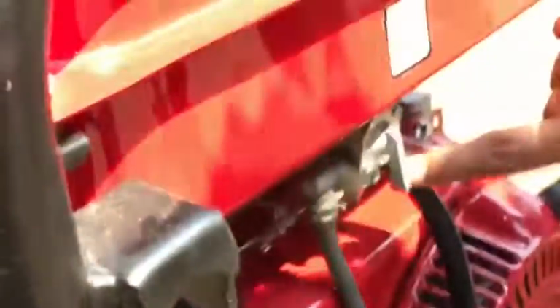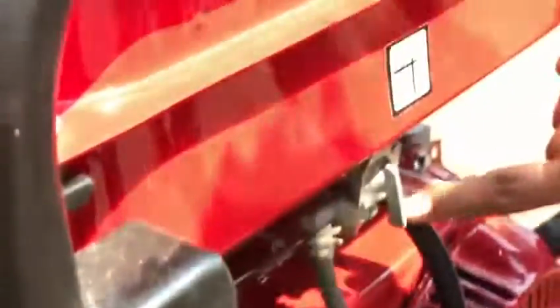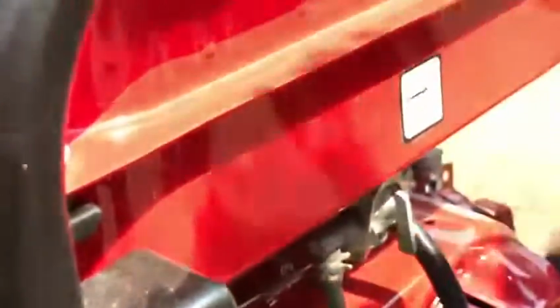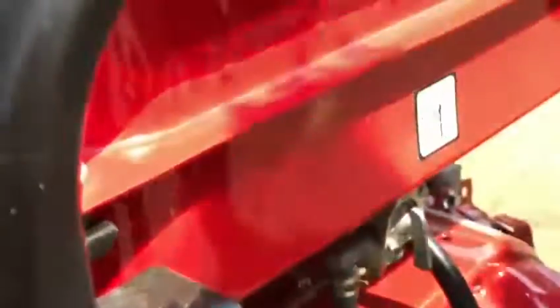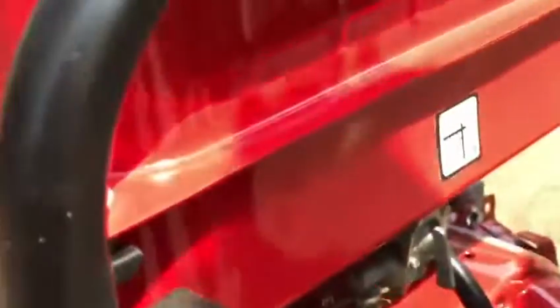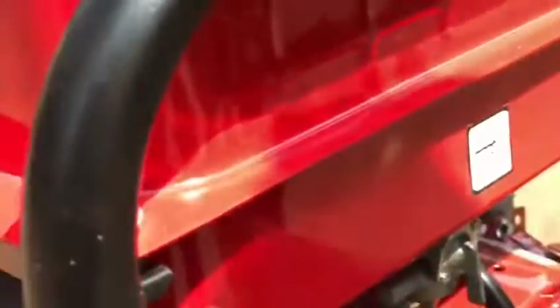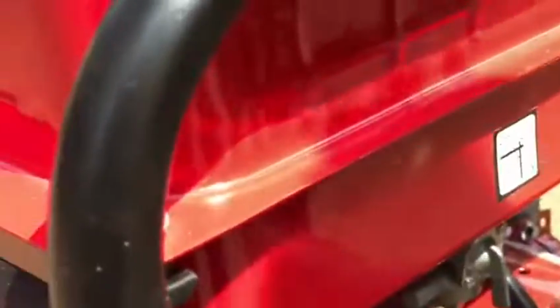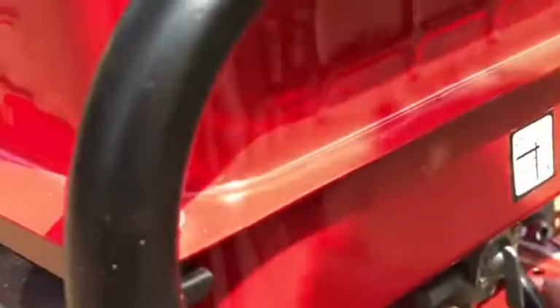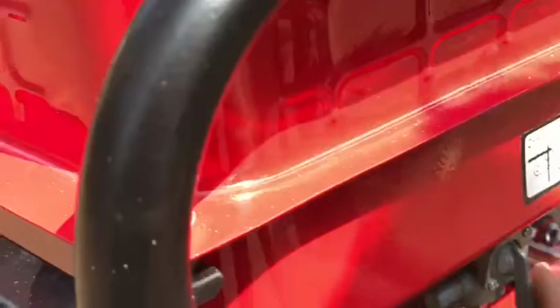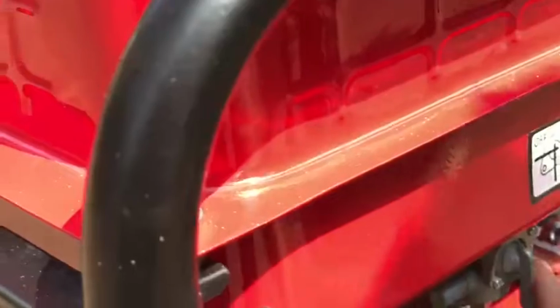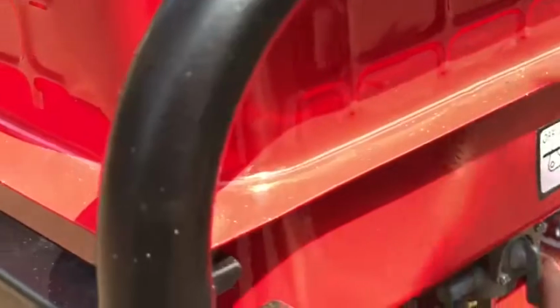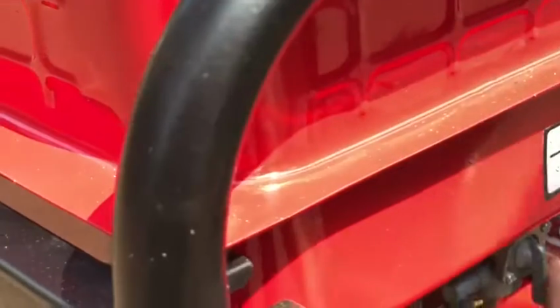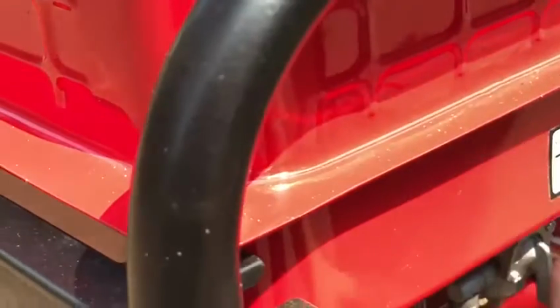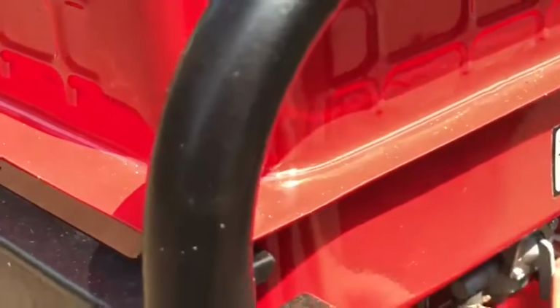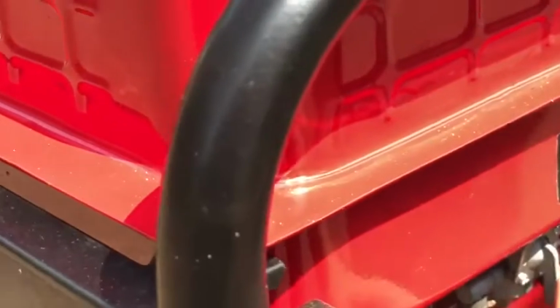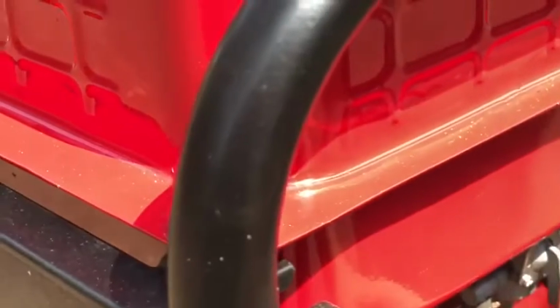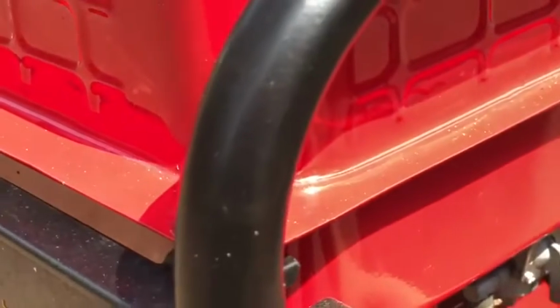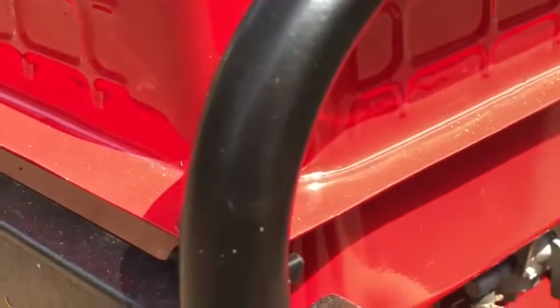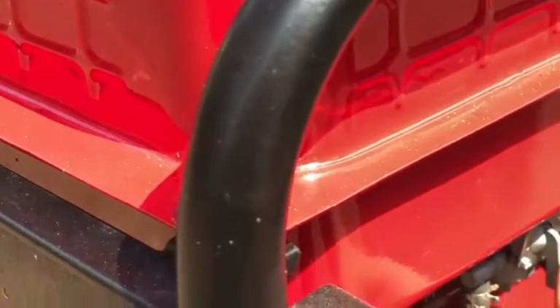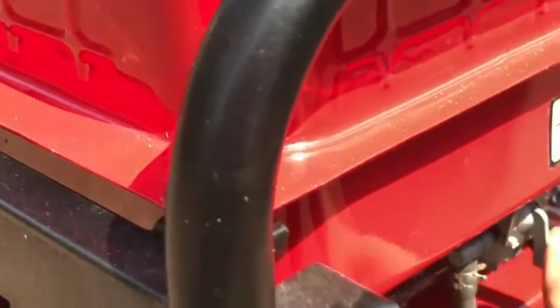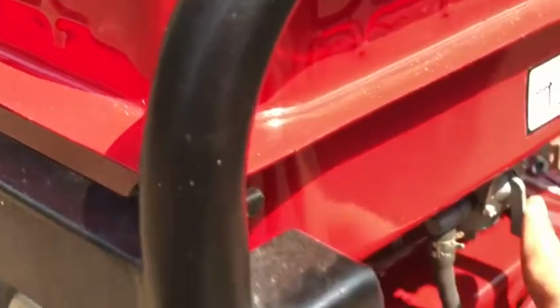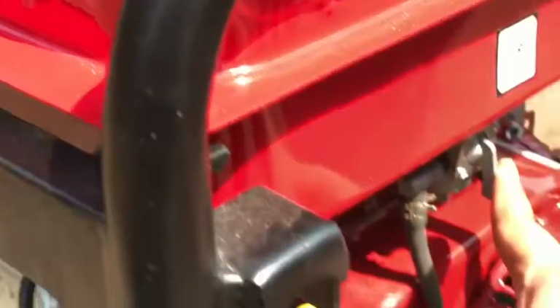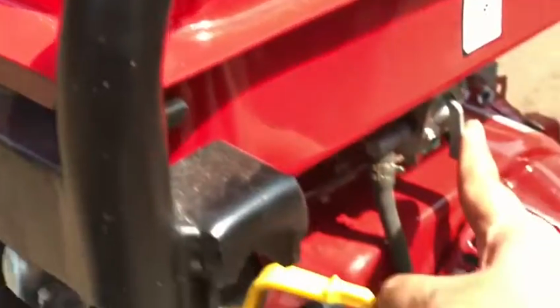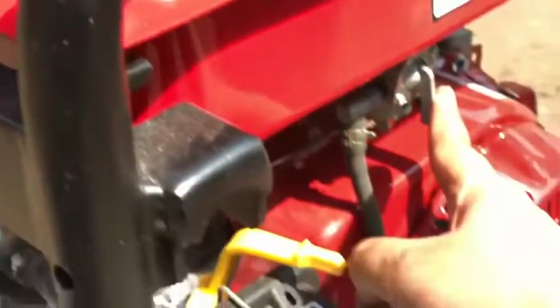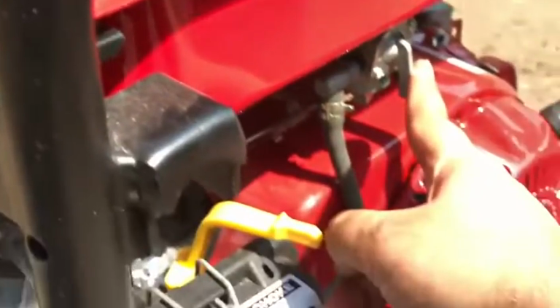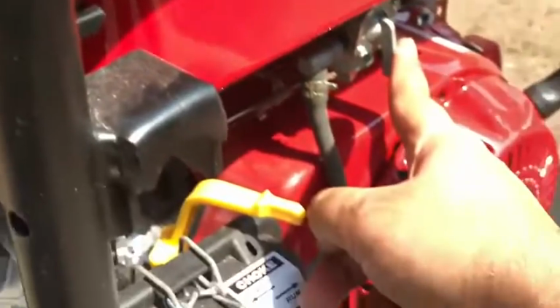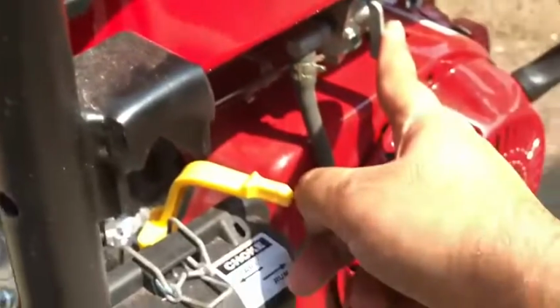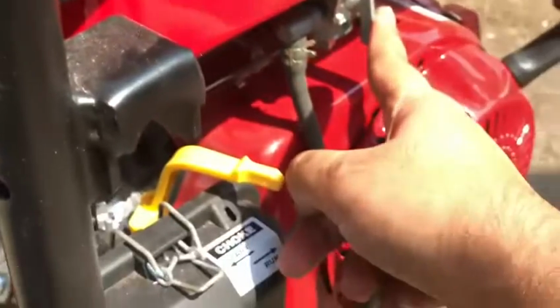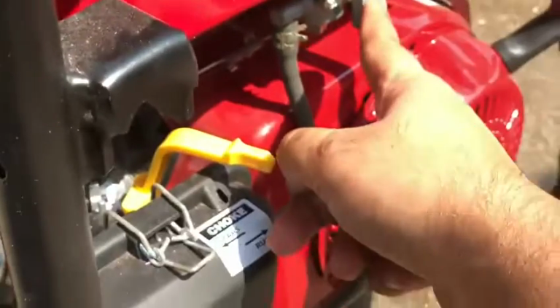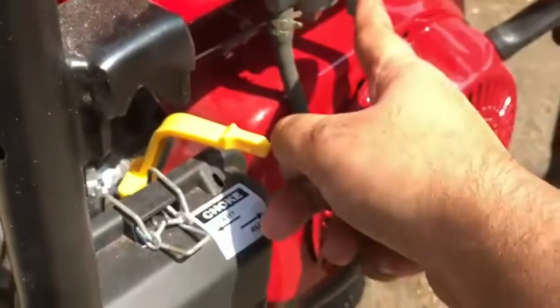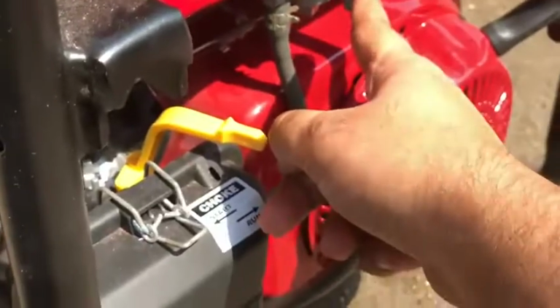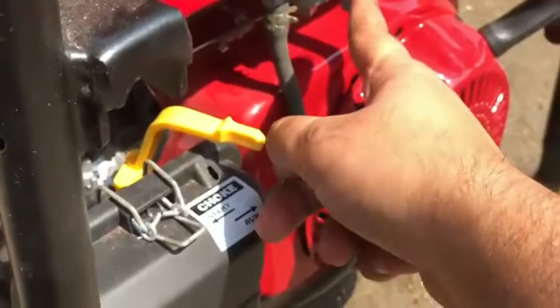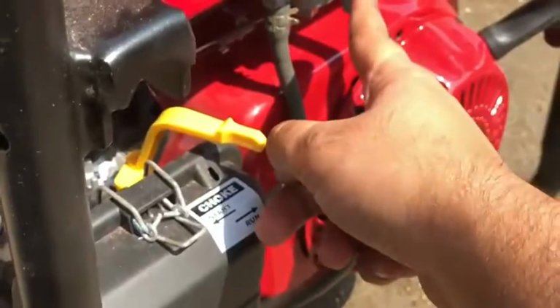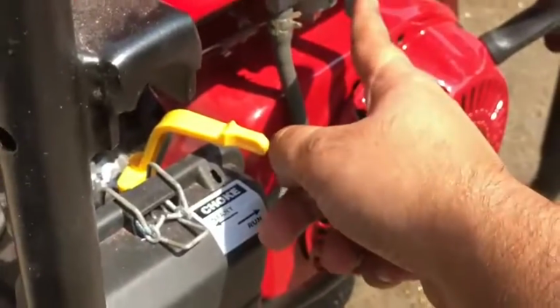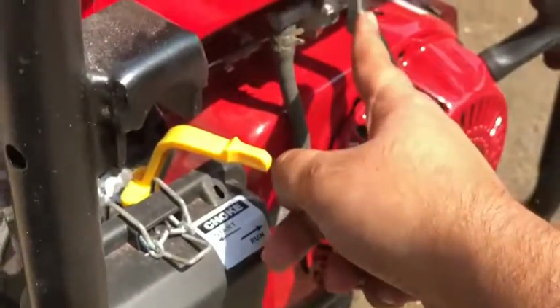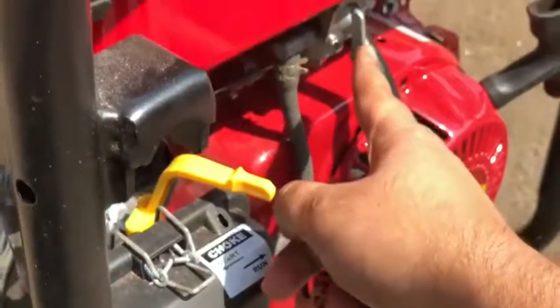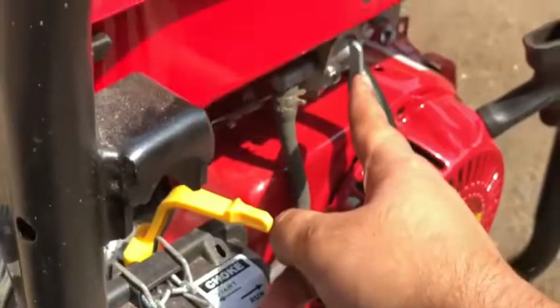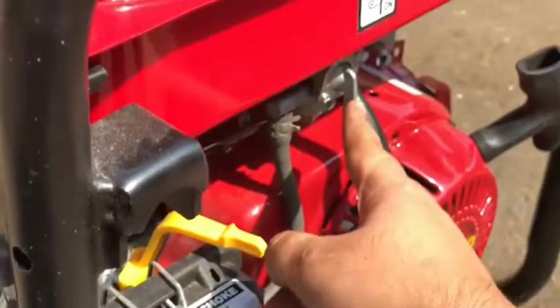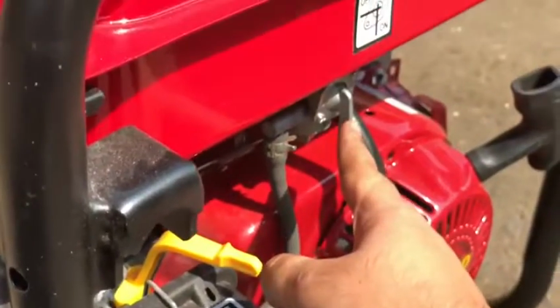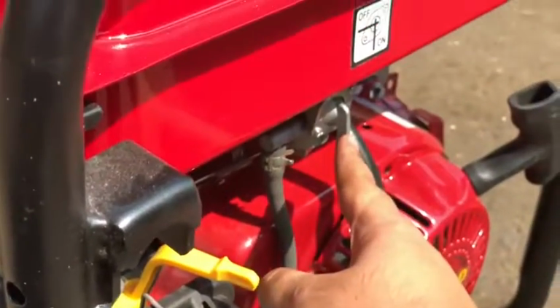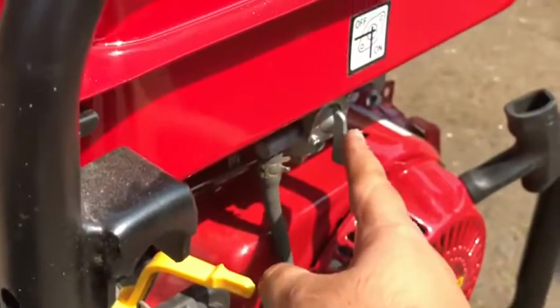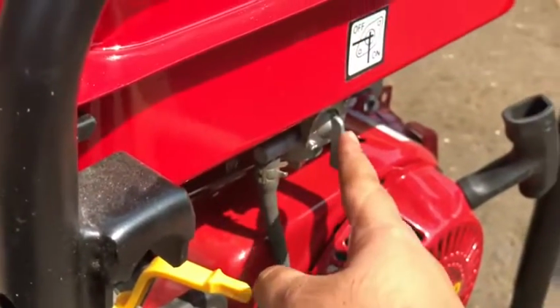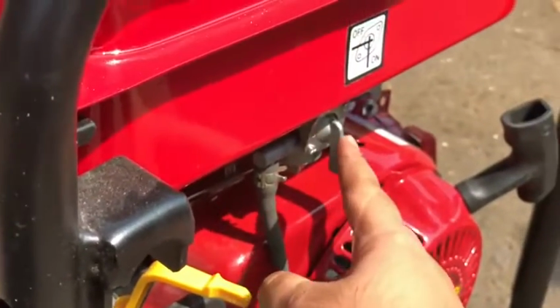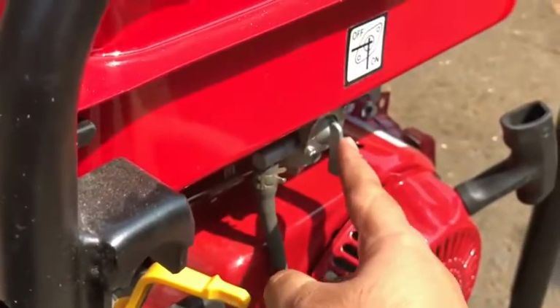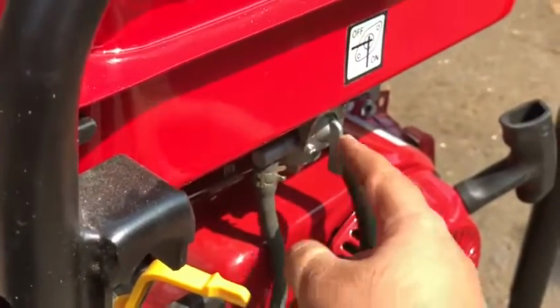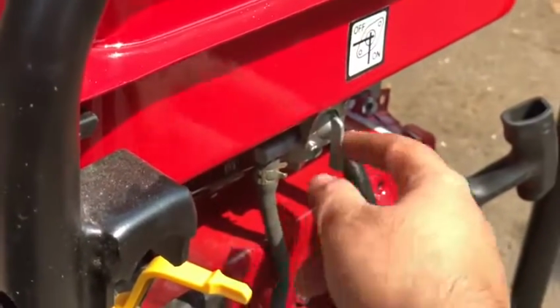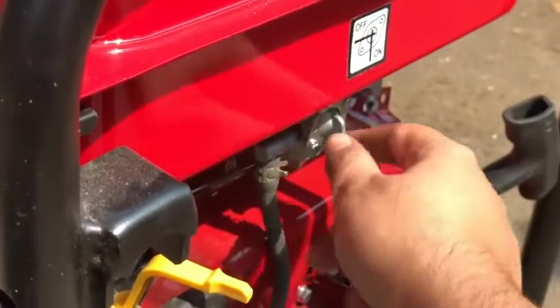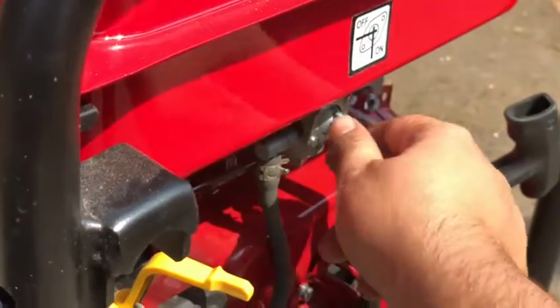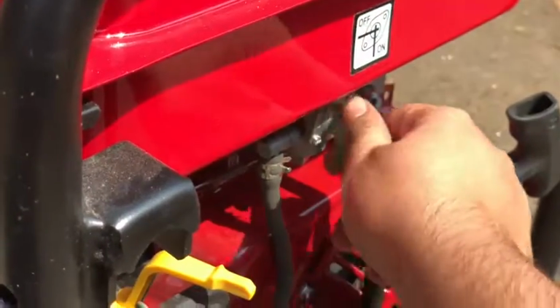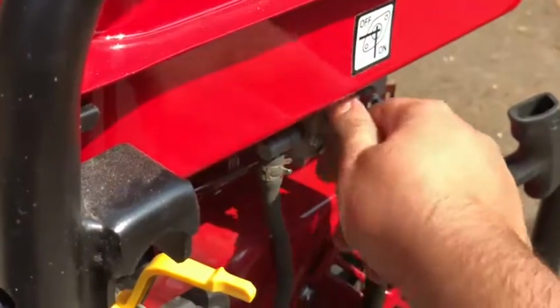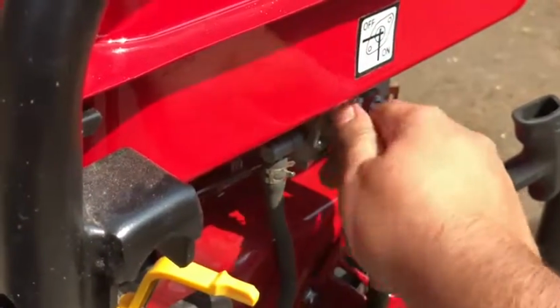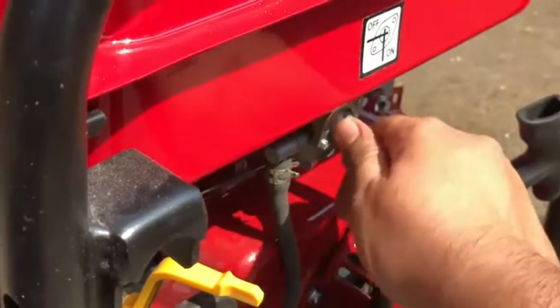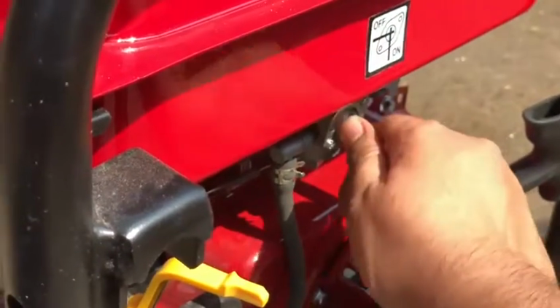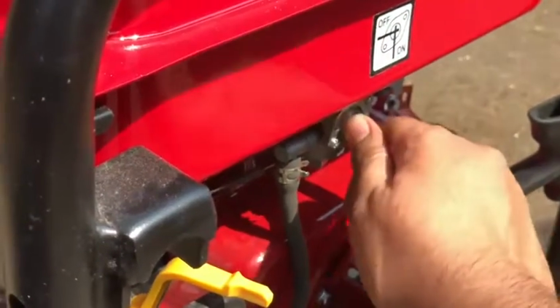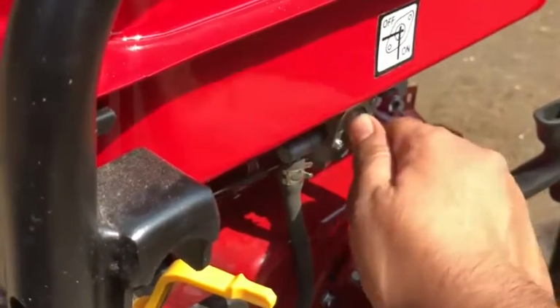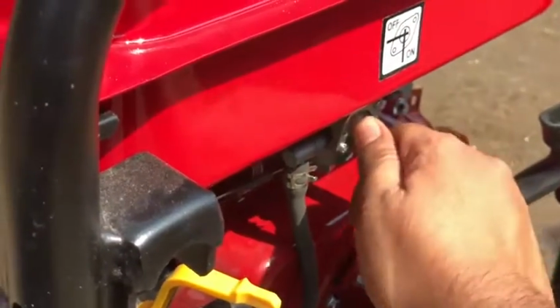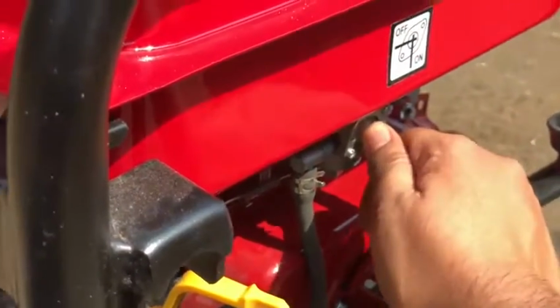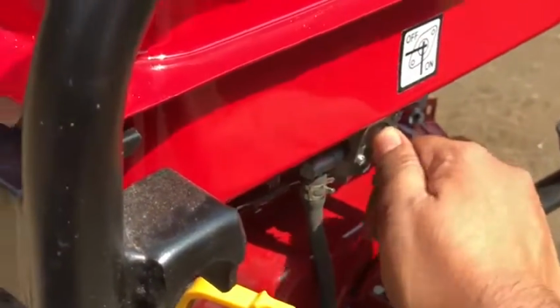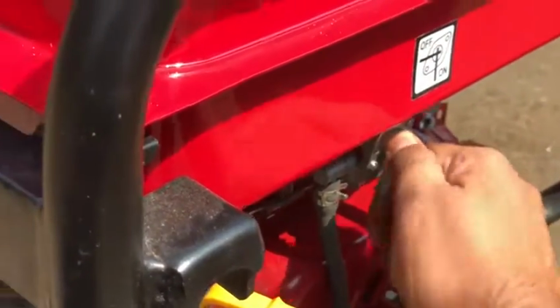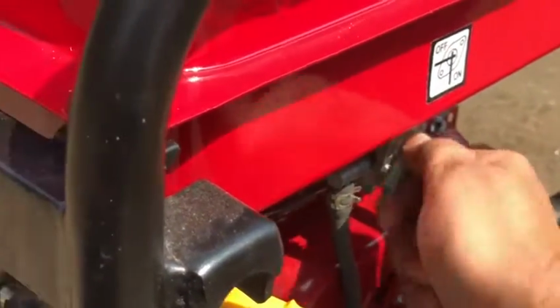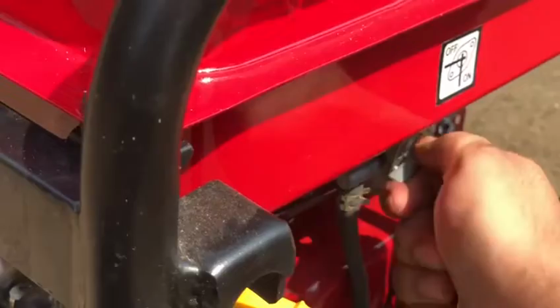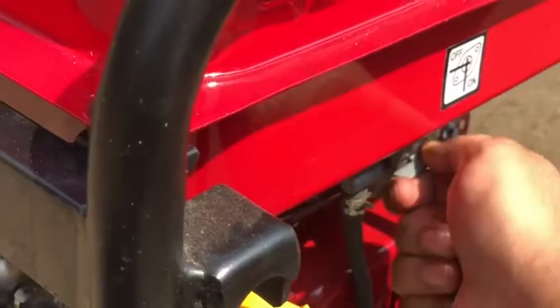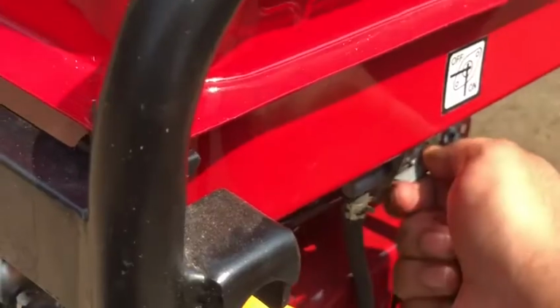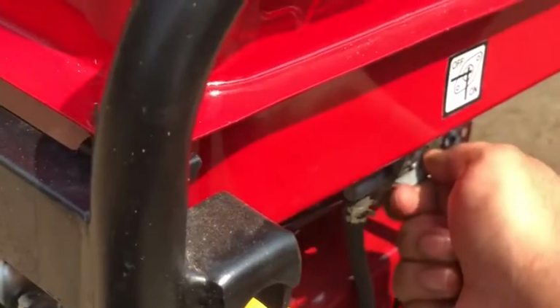The petrol choke is on. We will not have to use it.